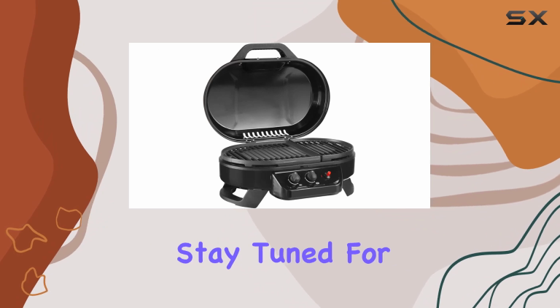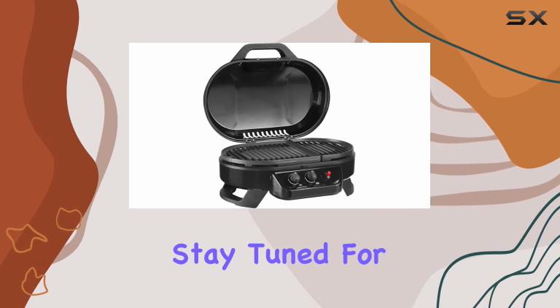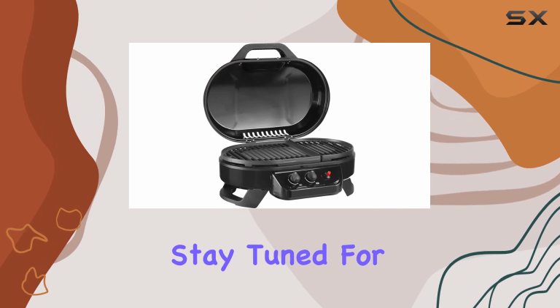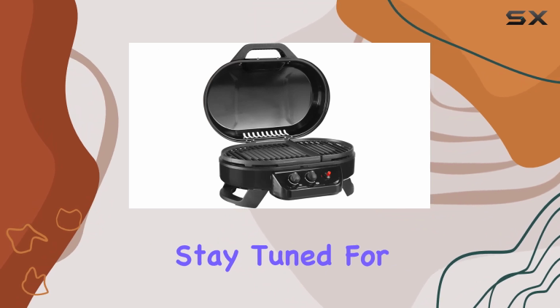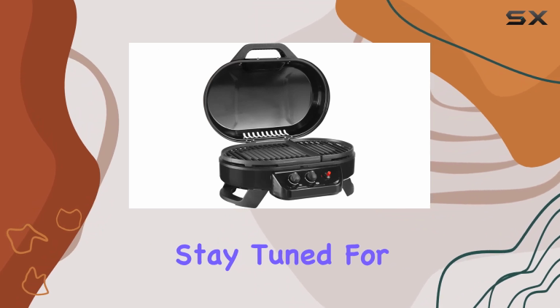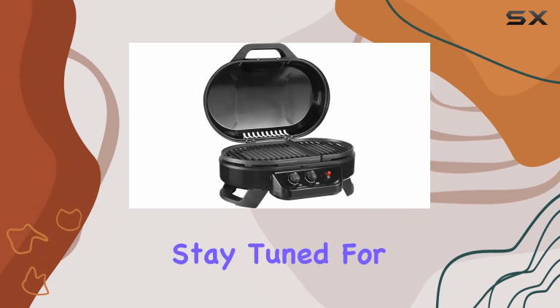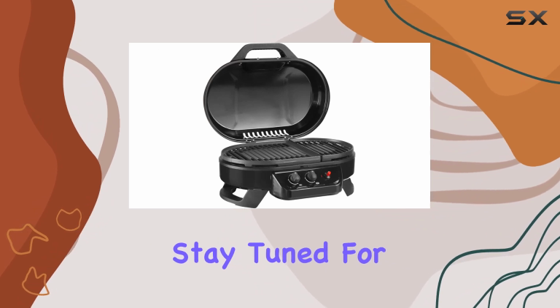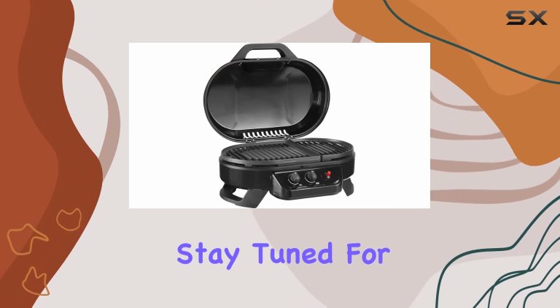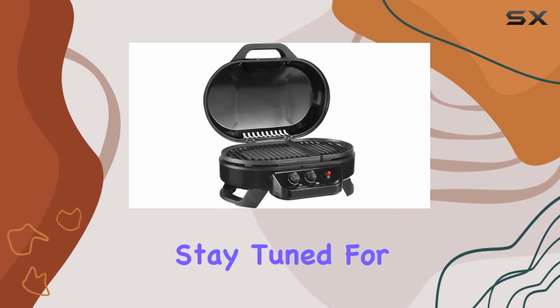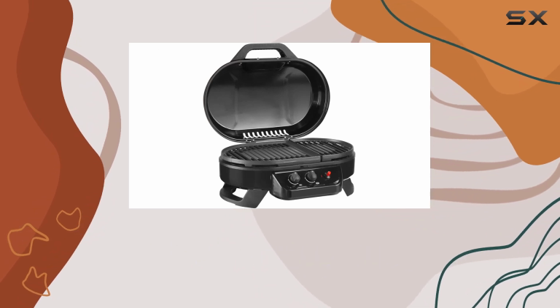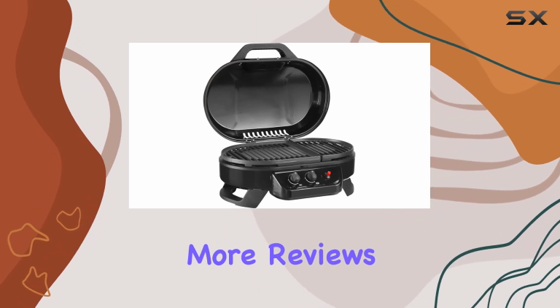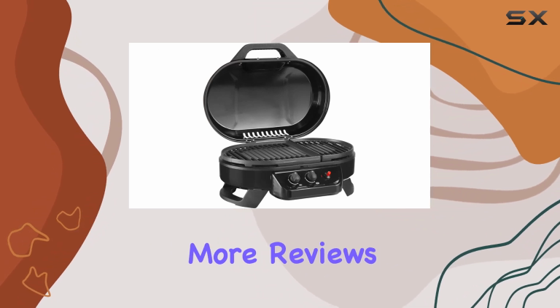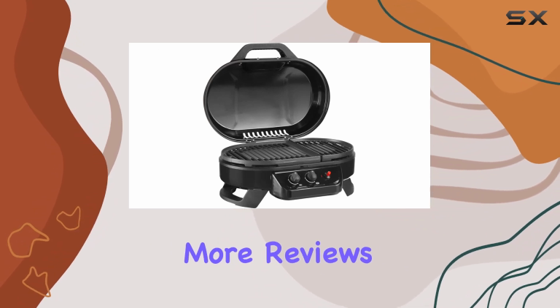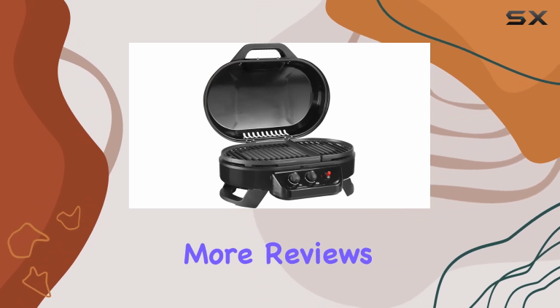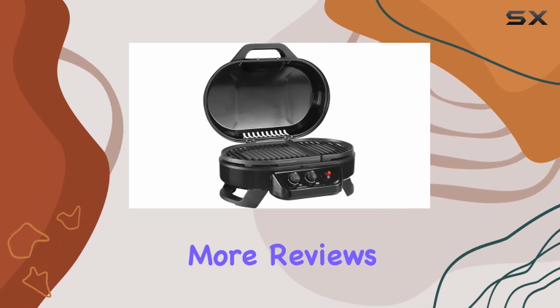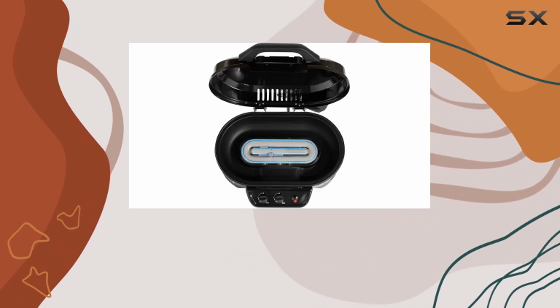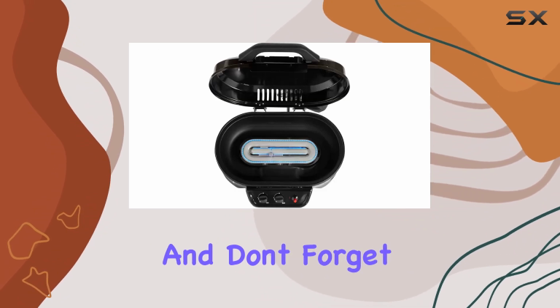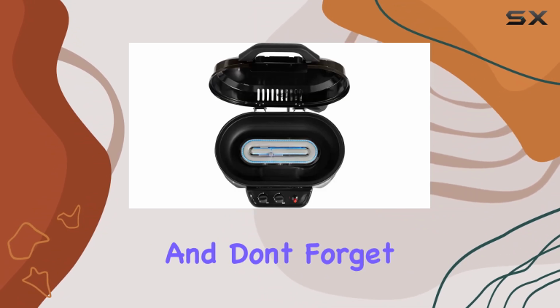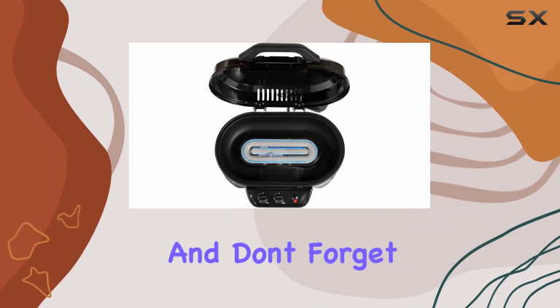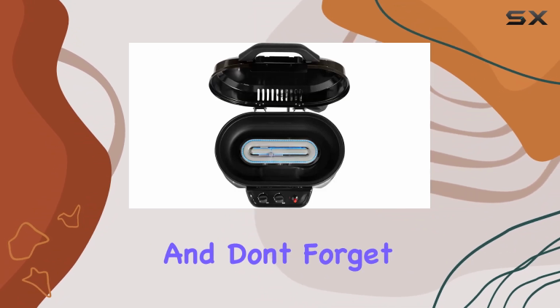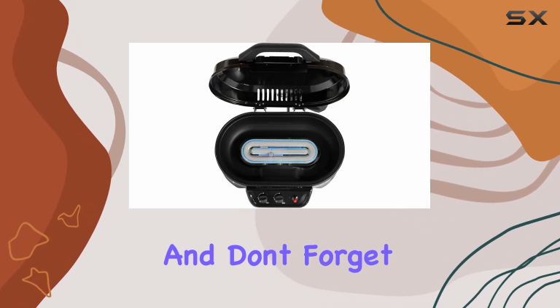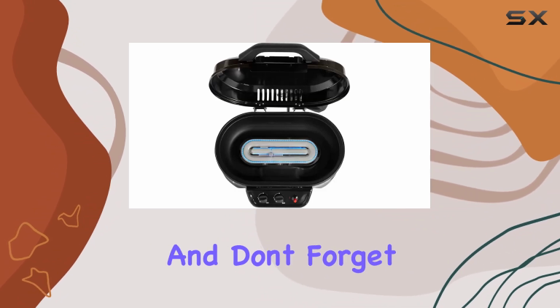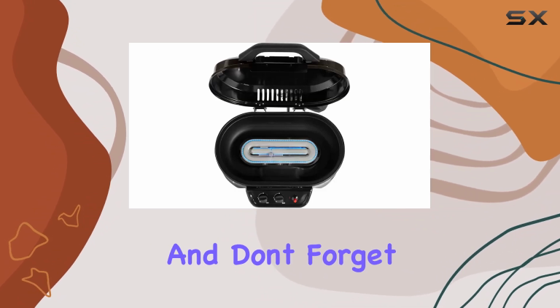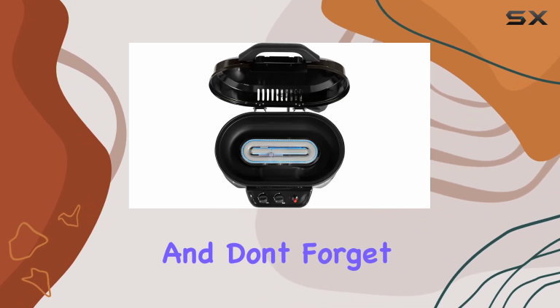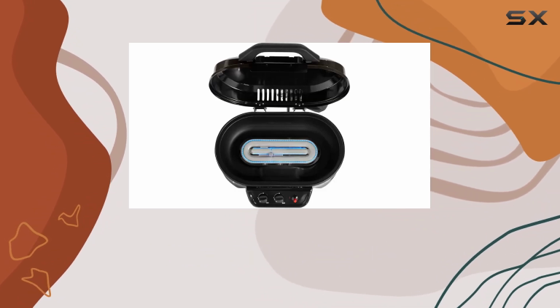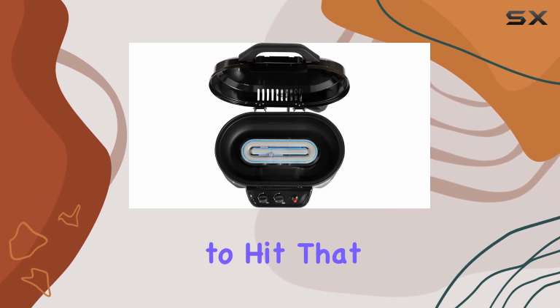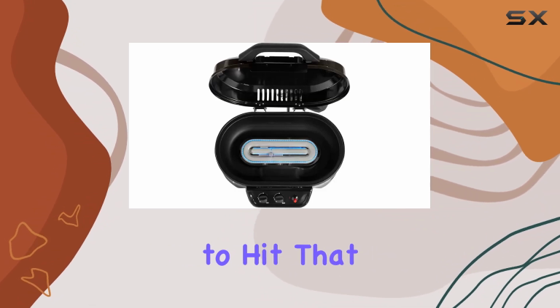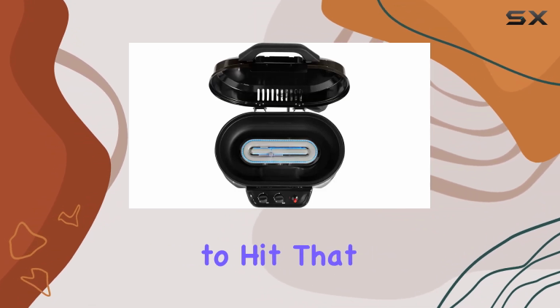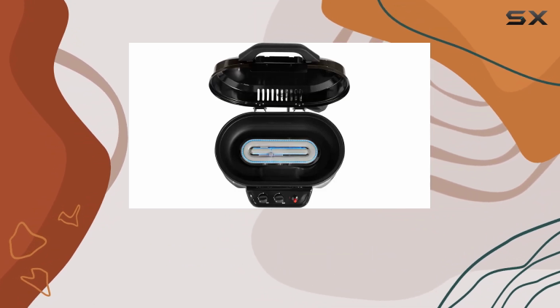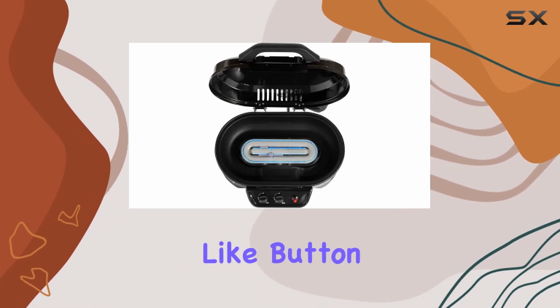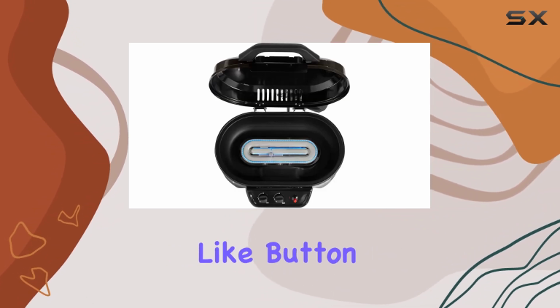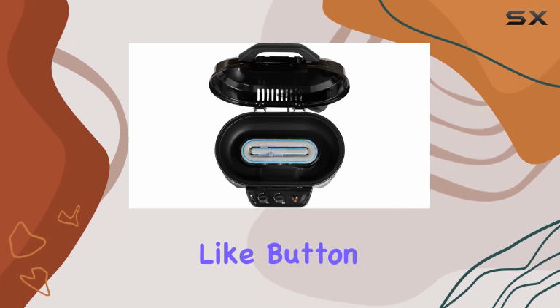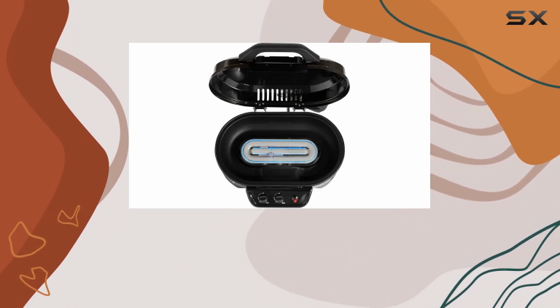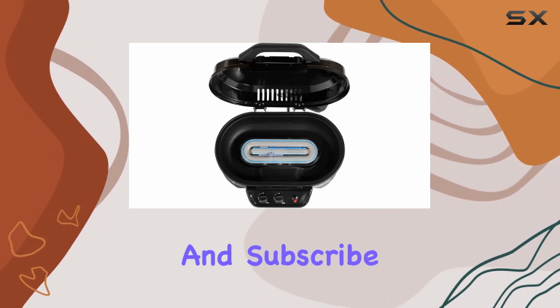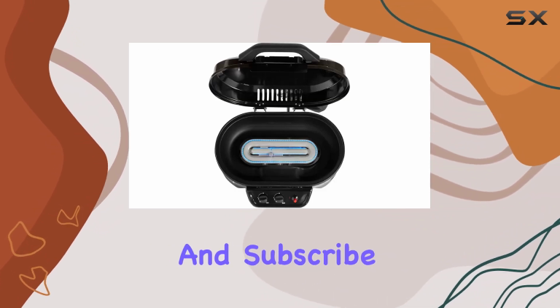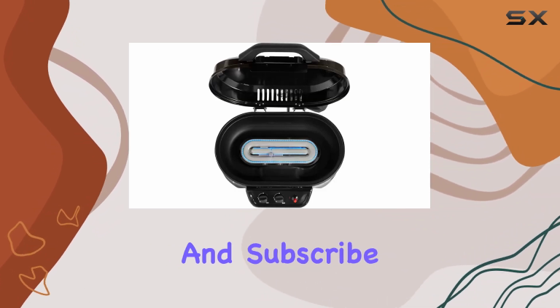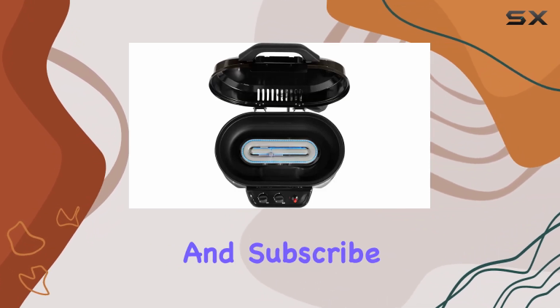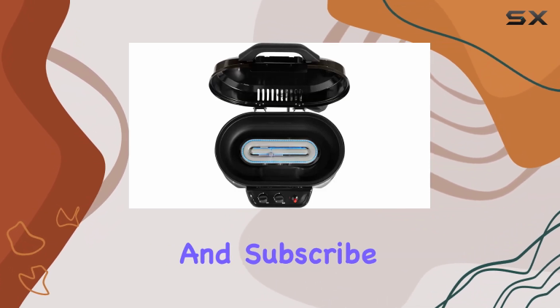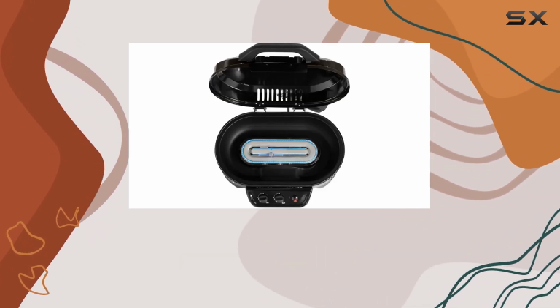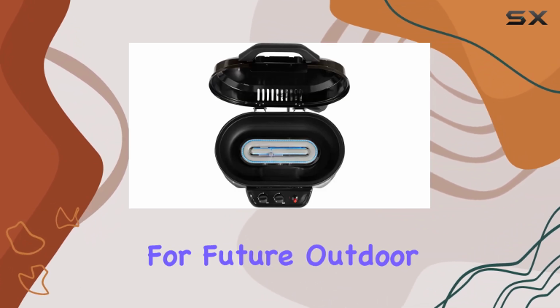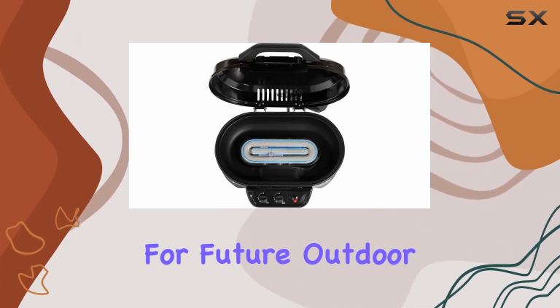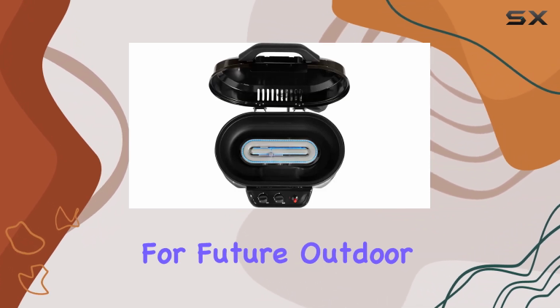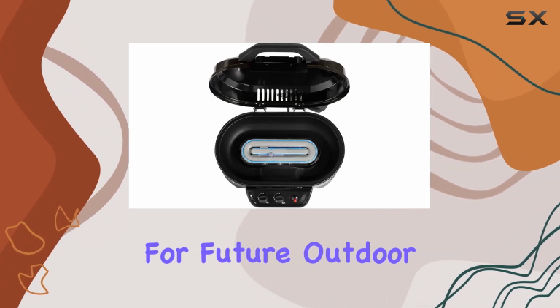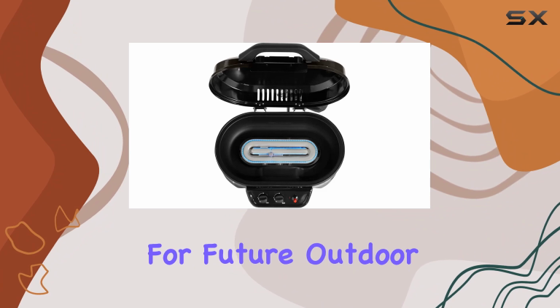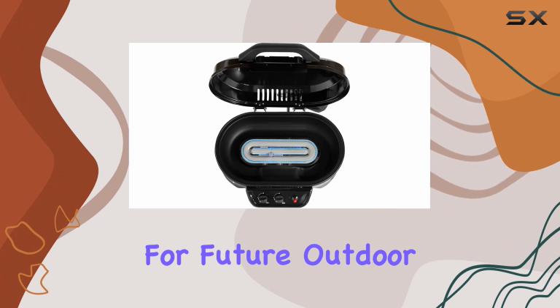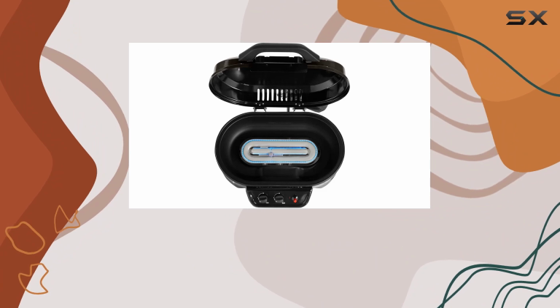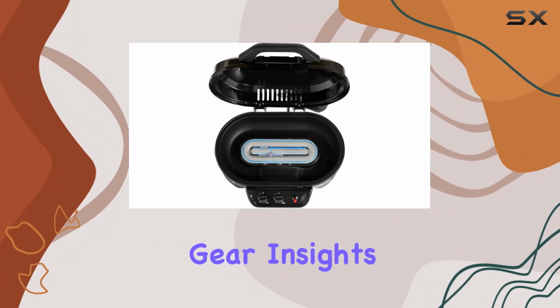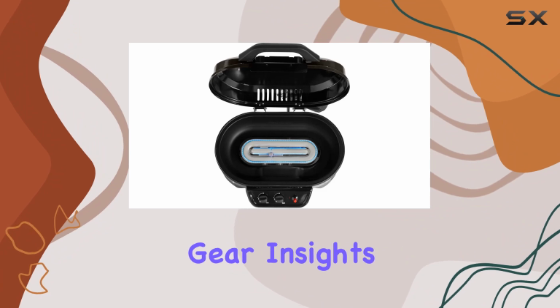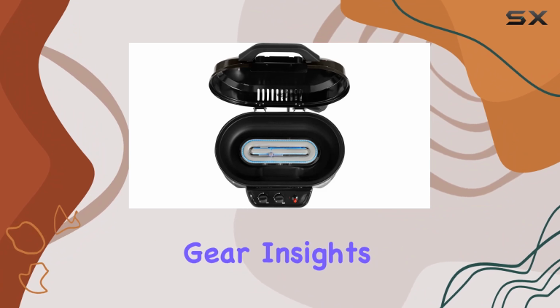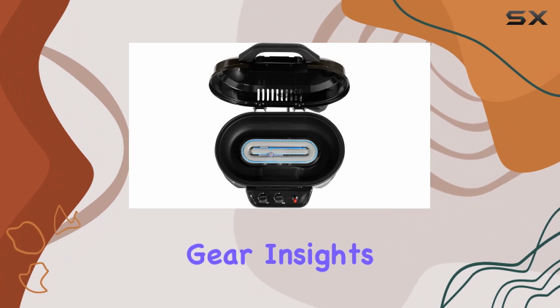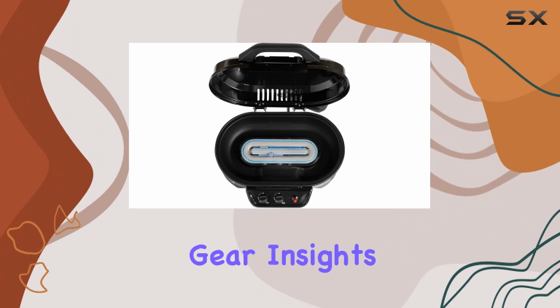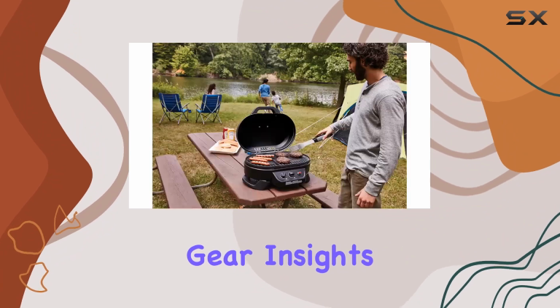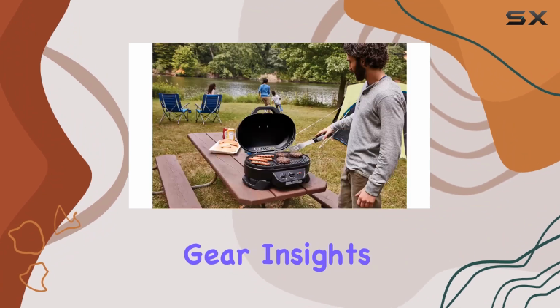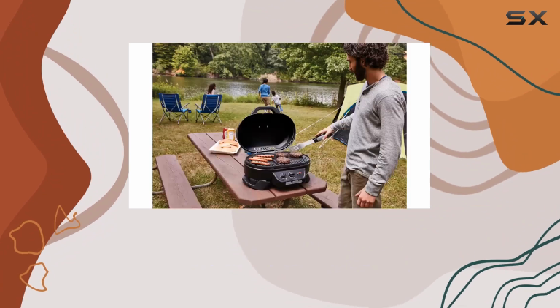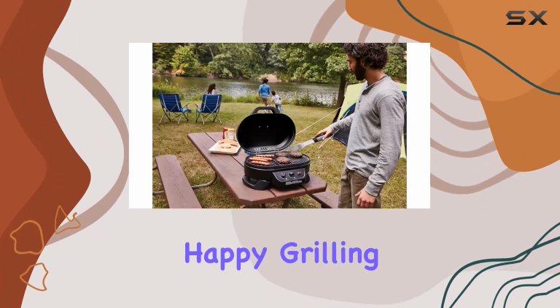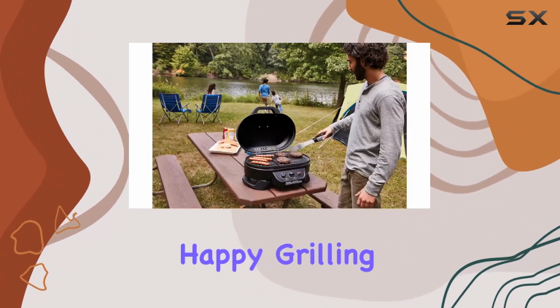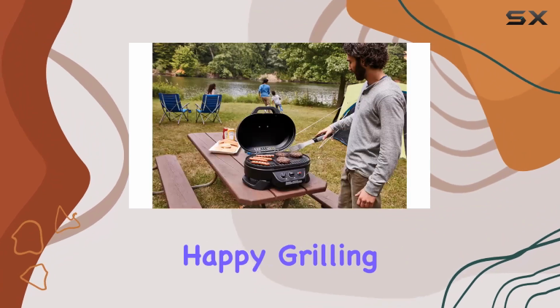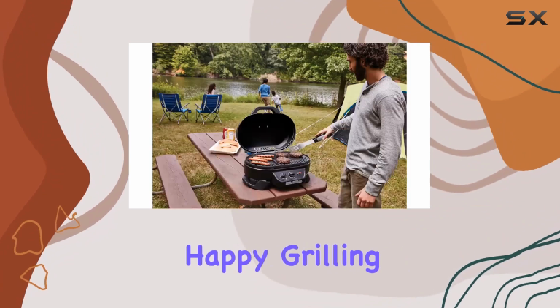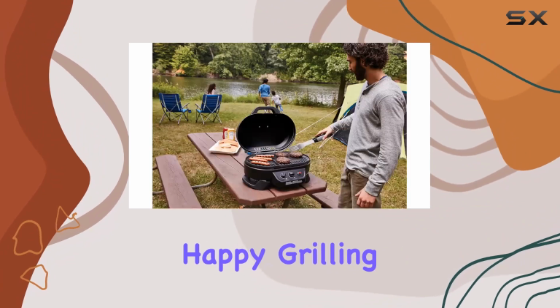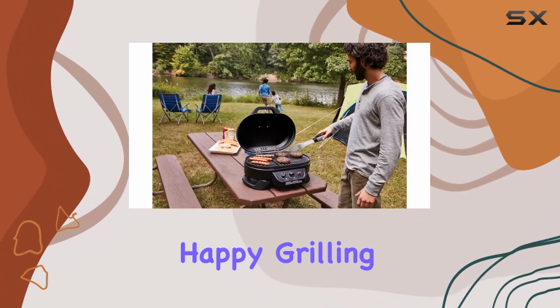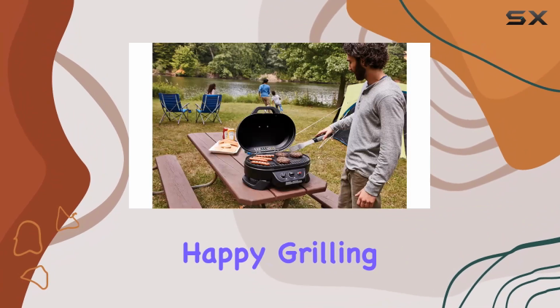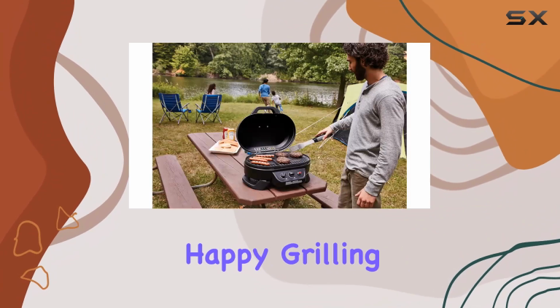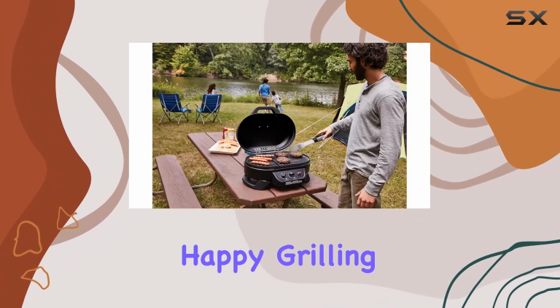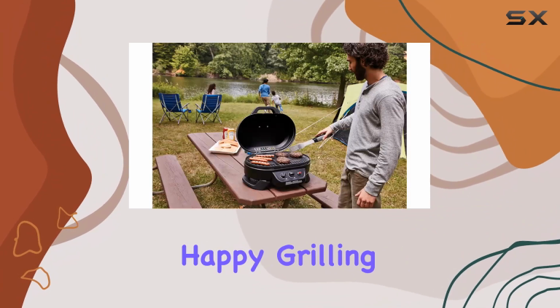Stay tuned for more reviews, and don't forget to hit that like button and subscribe for future outdoor gear insights. Happy grilling!